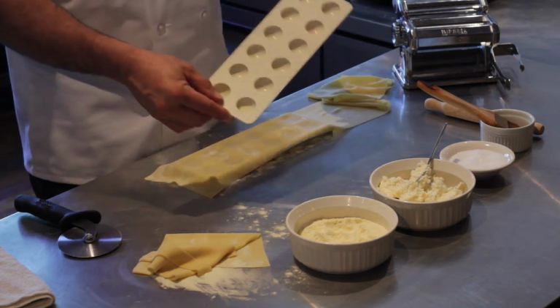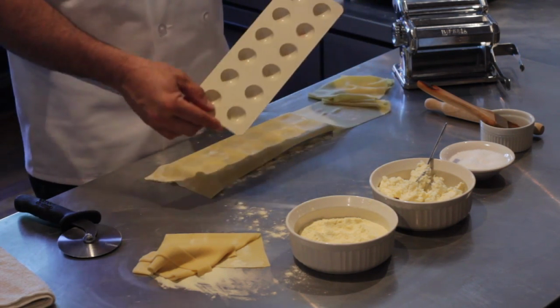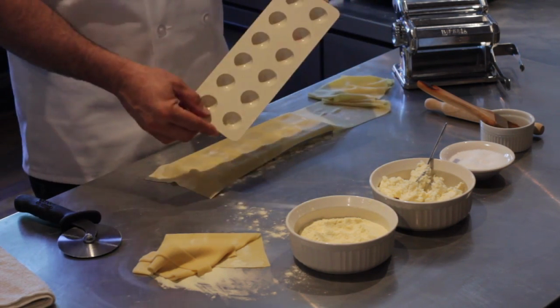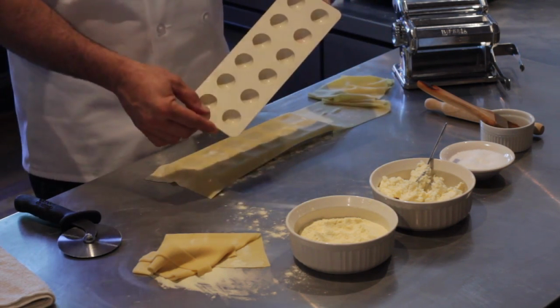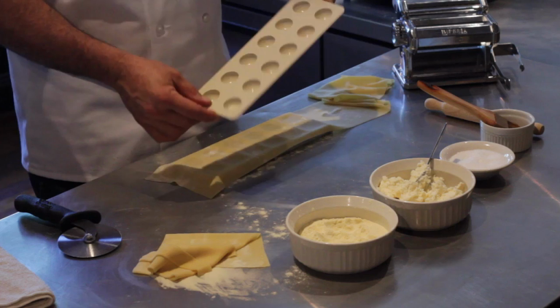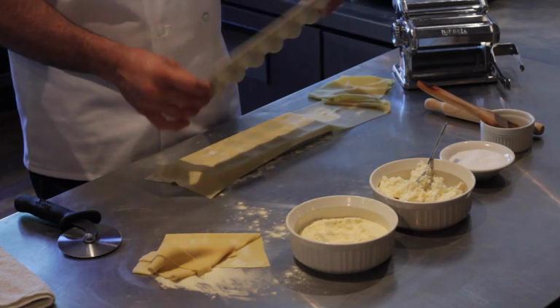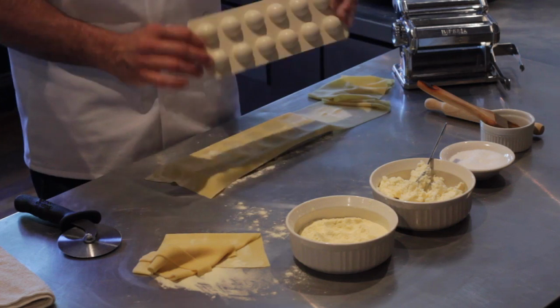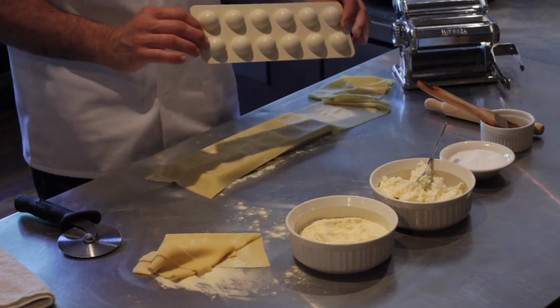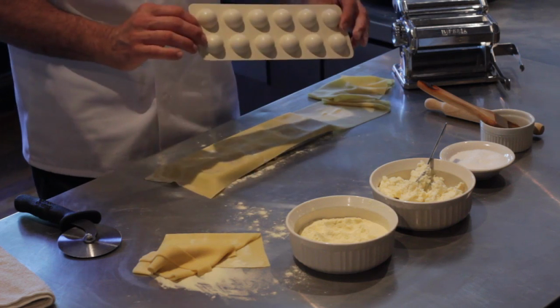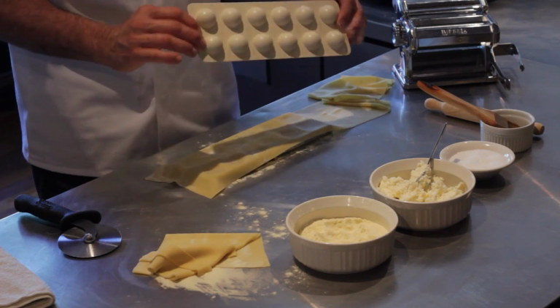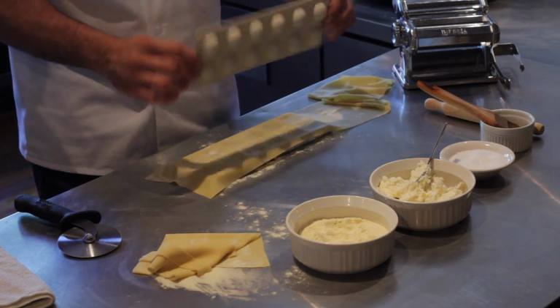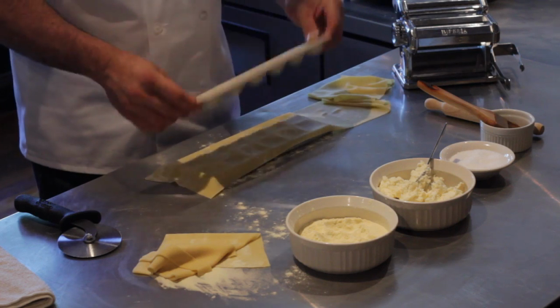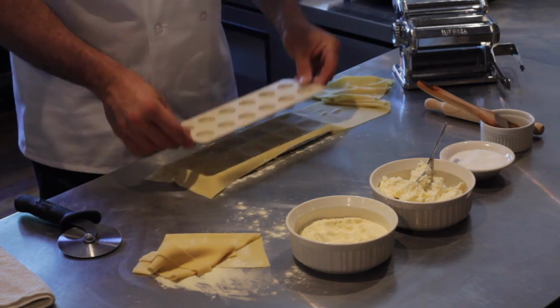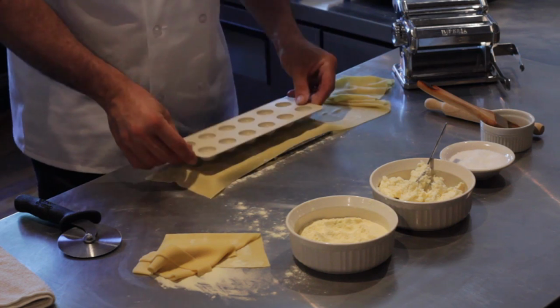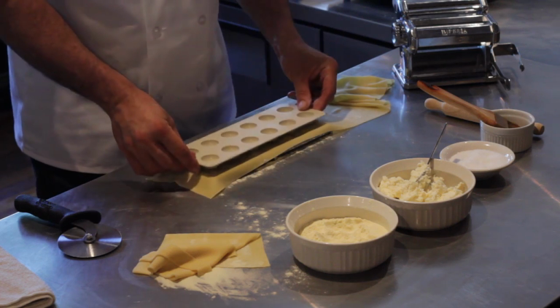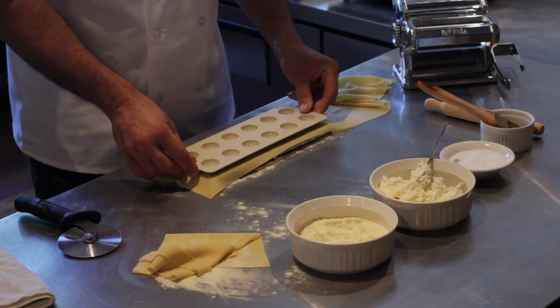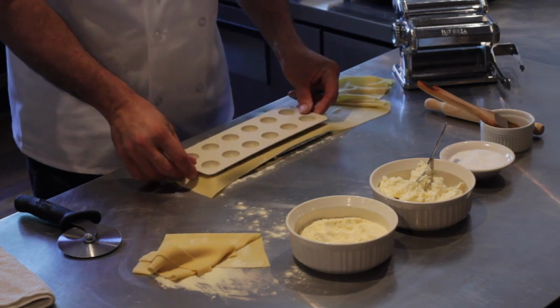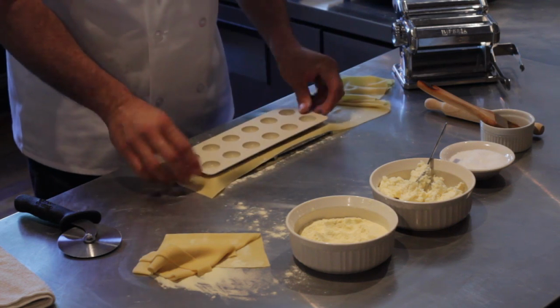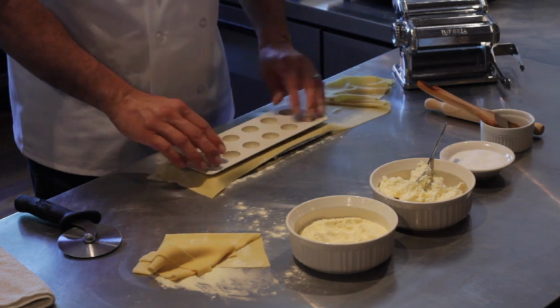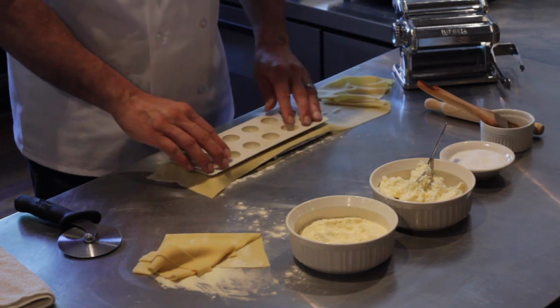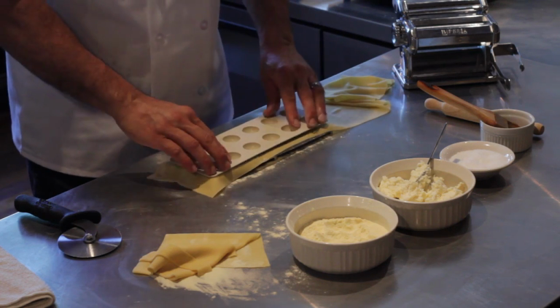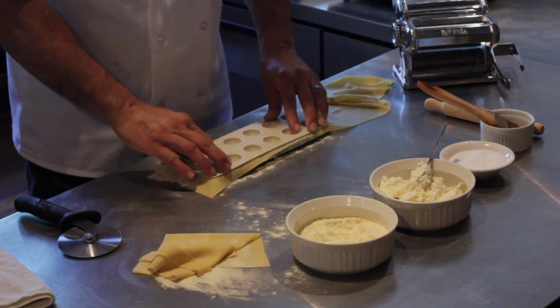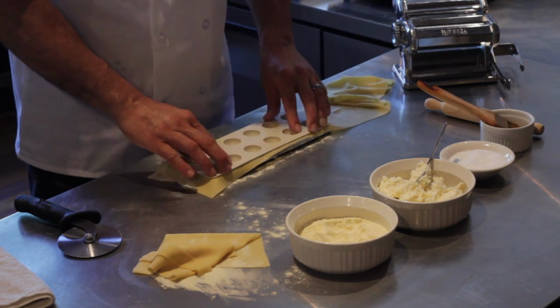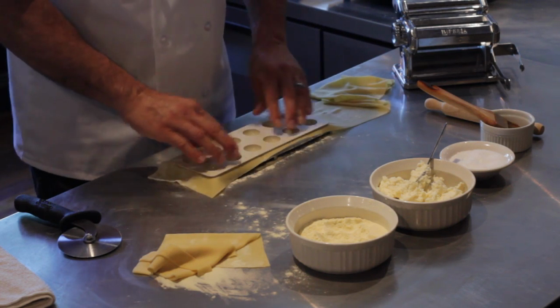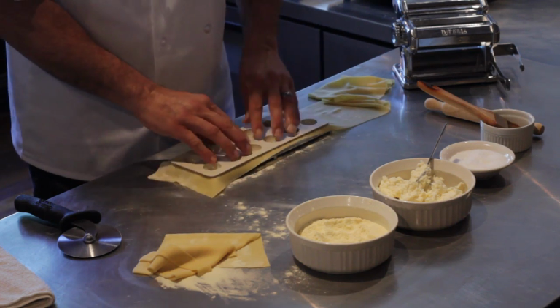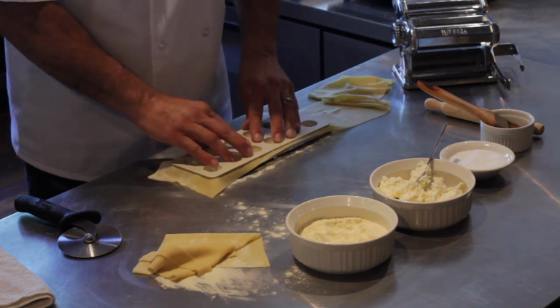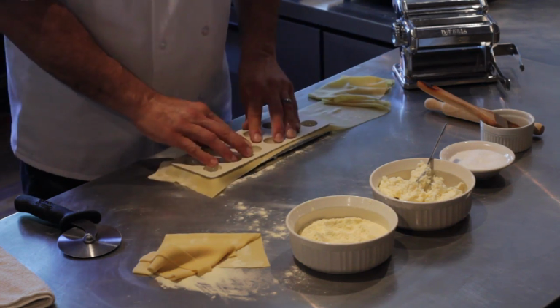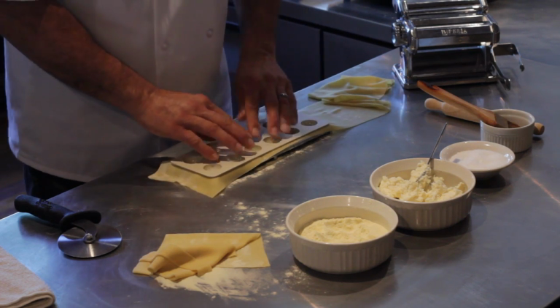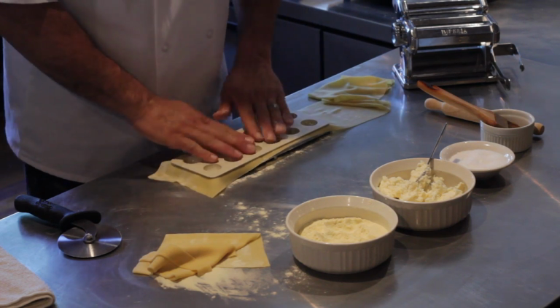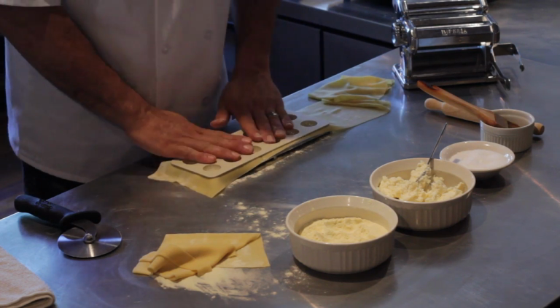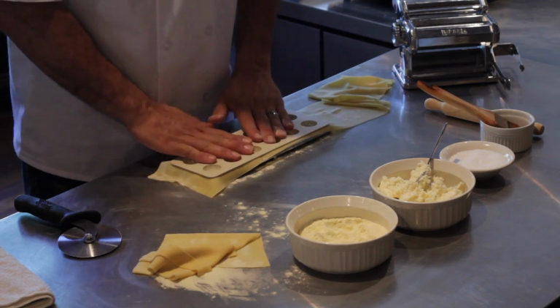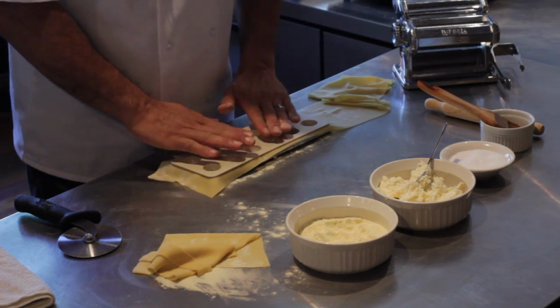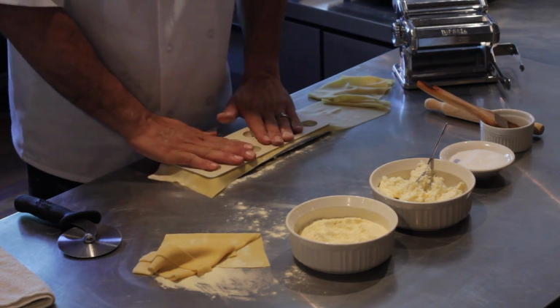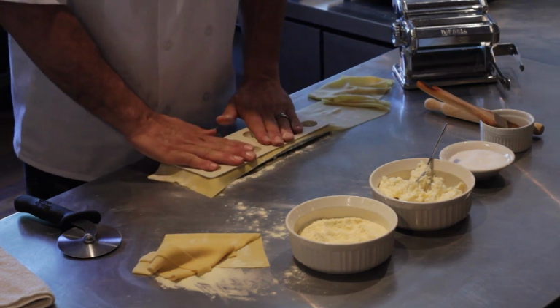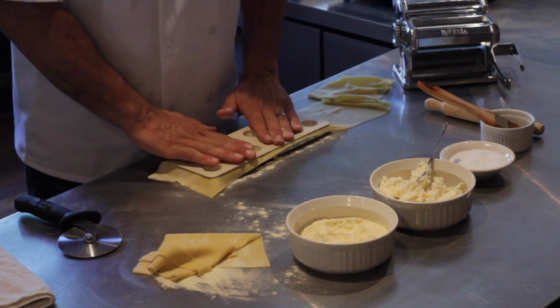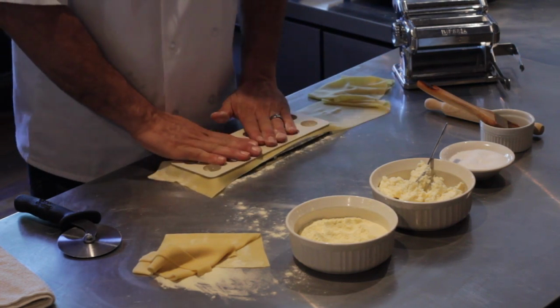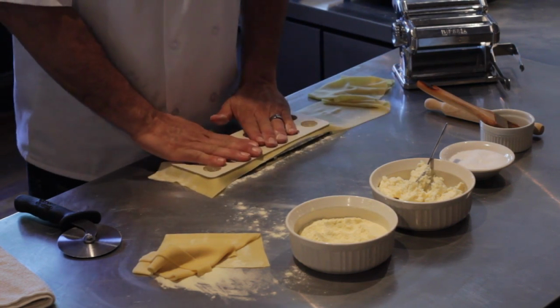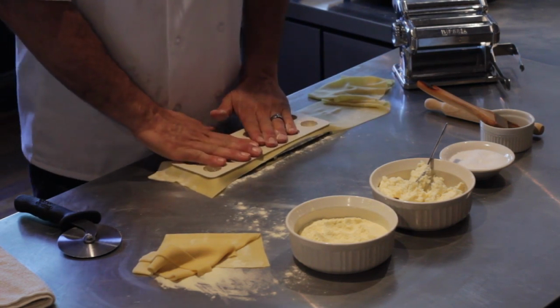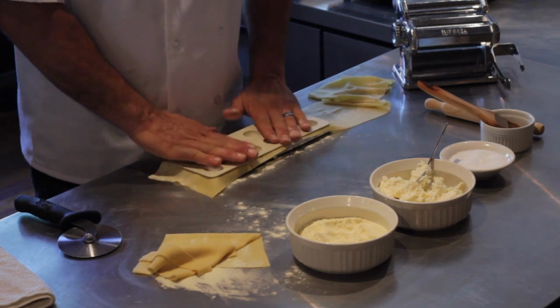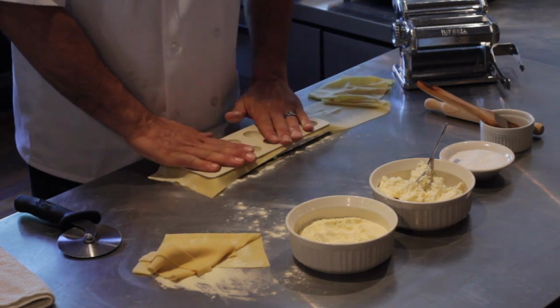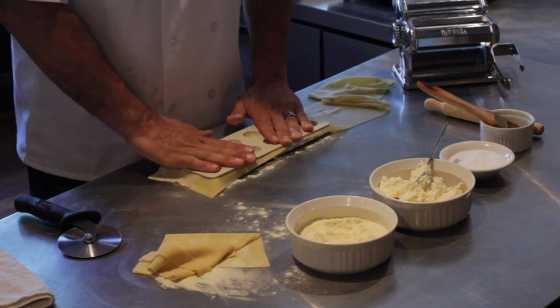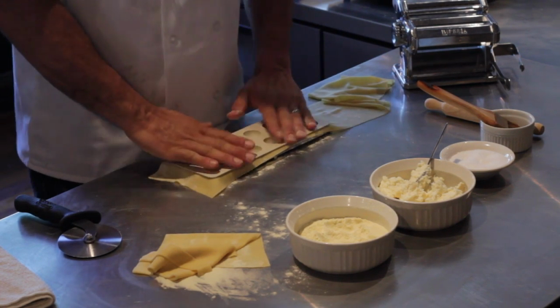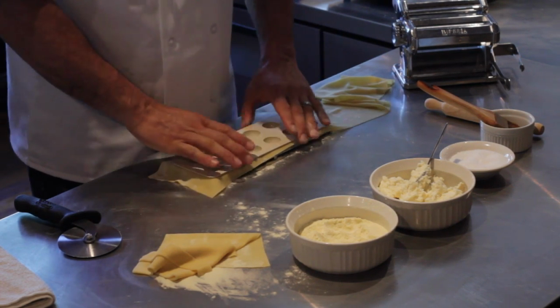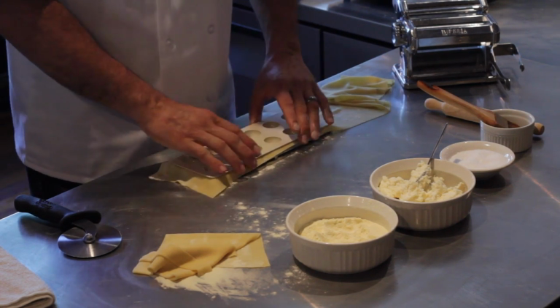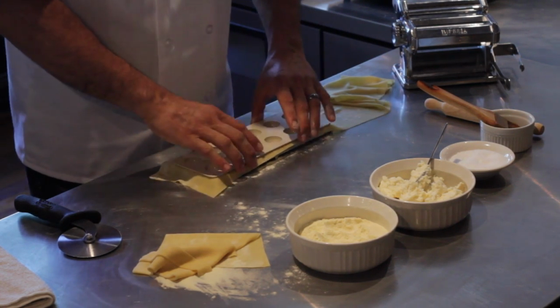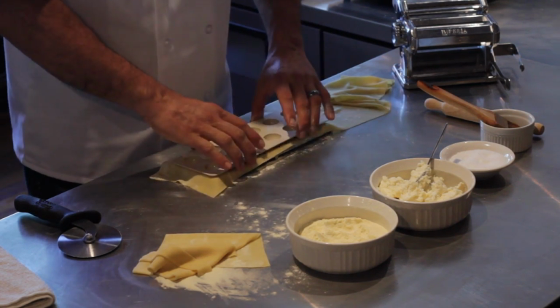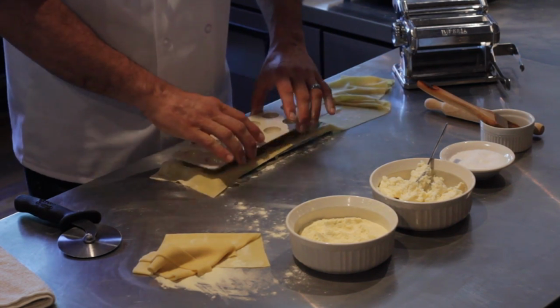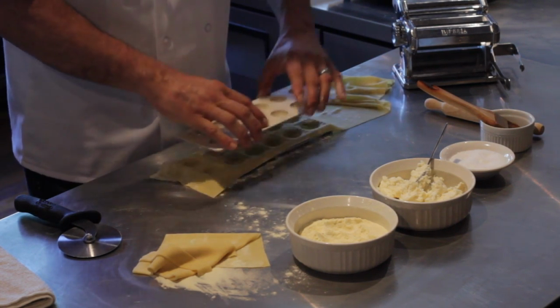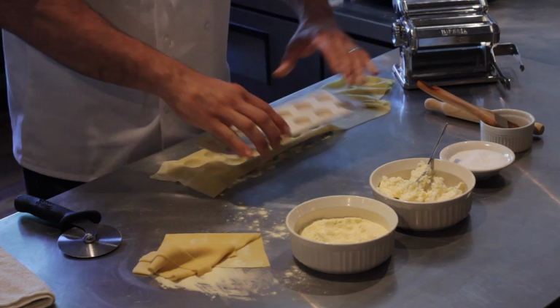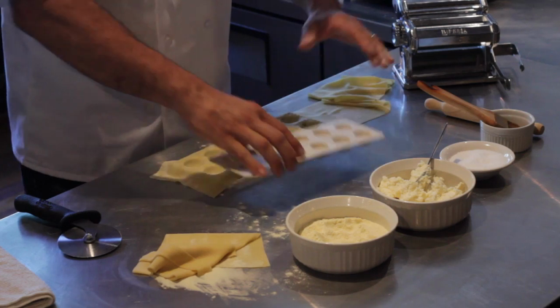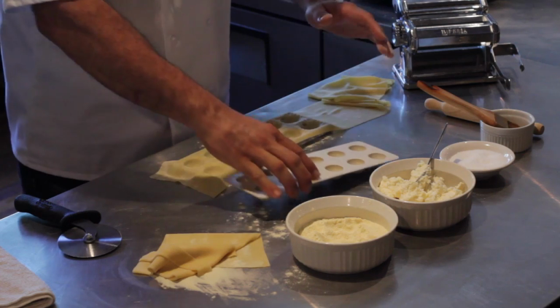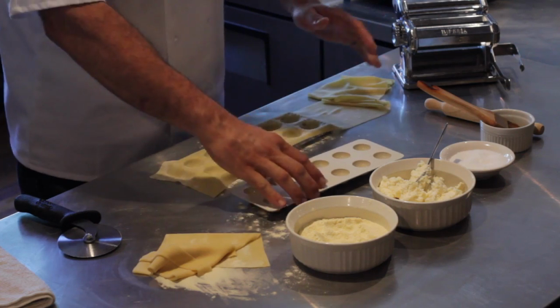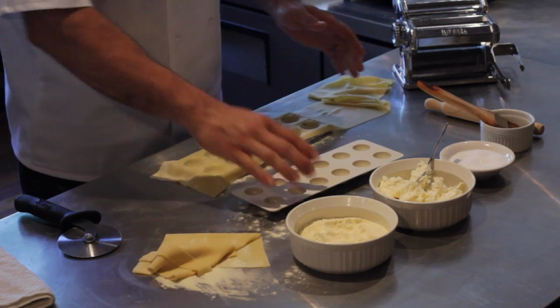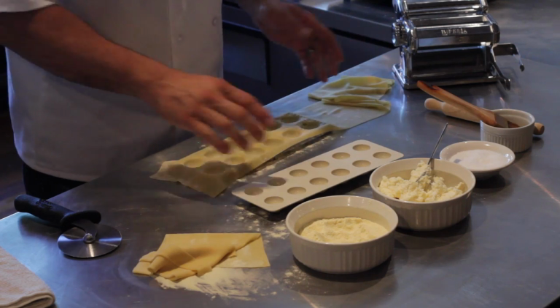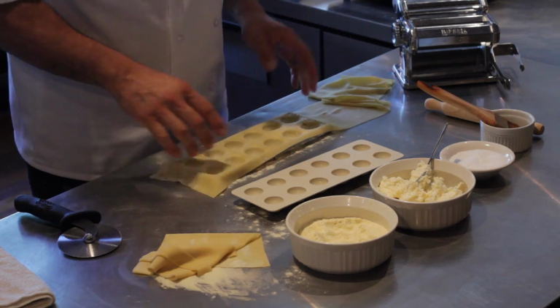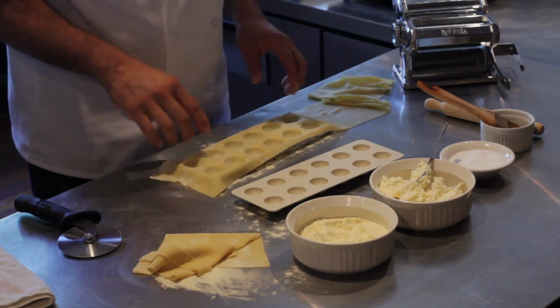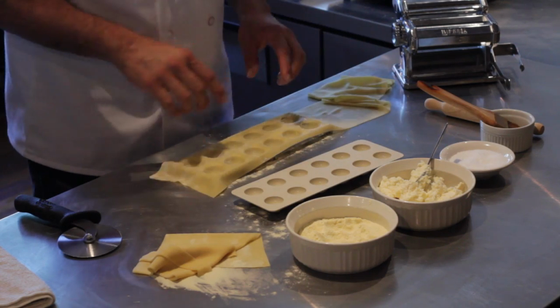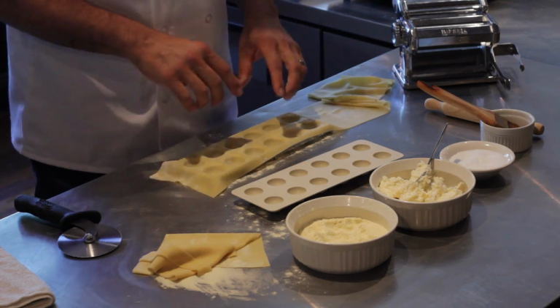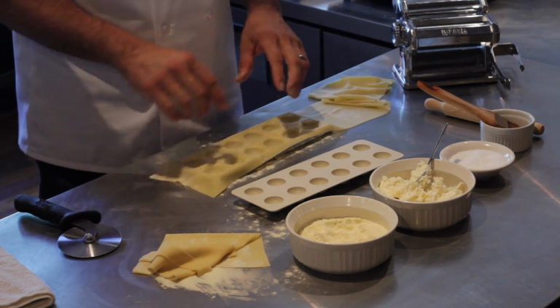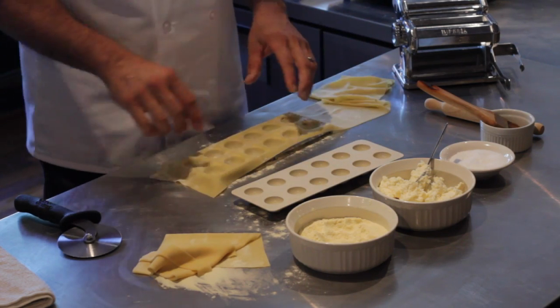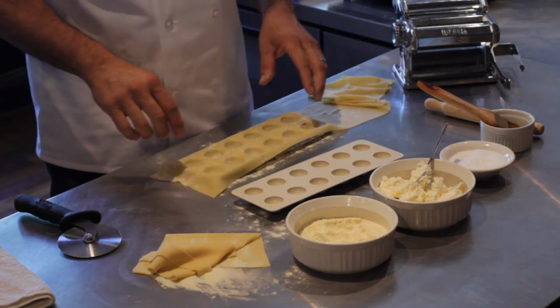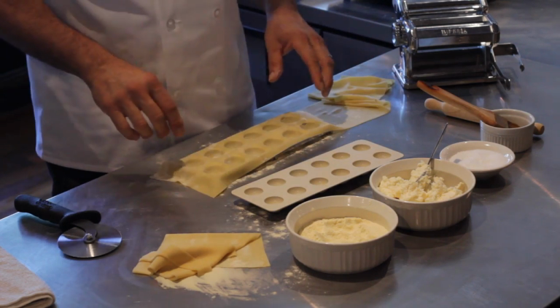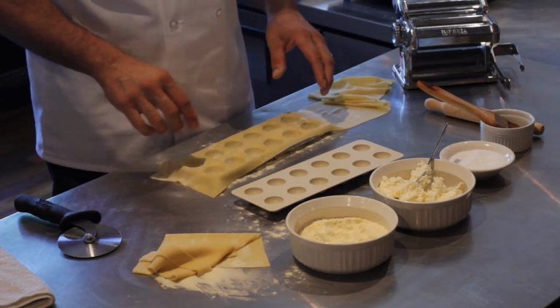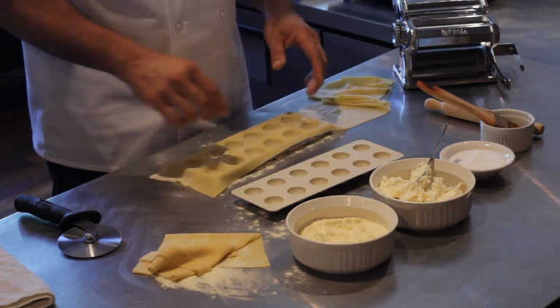We take this little mold, we press down until we get a good press on it. And you'll see it makes little cavities.